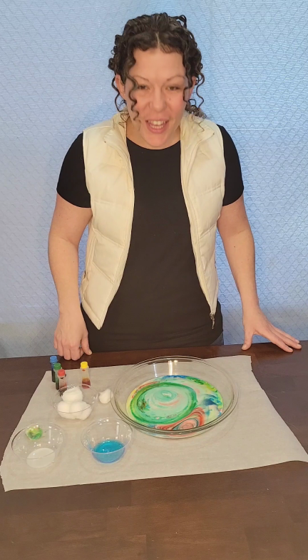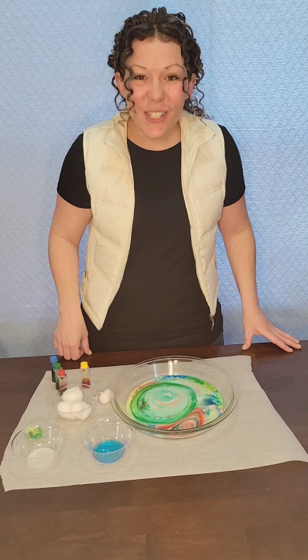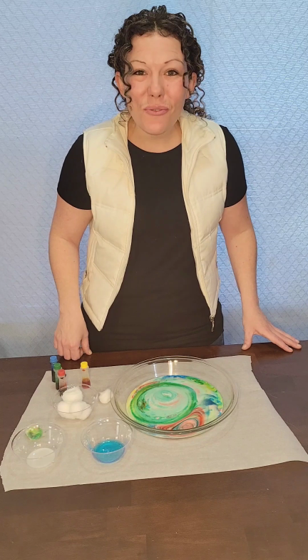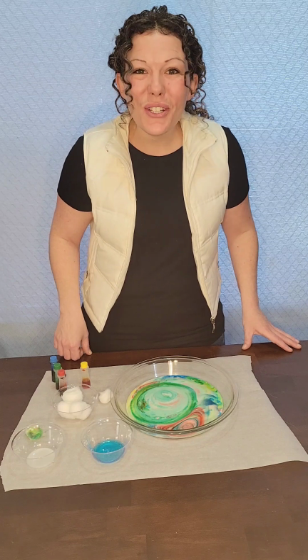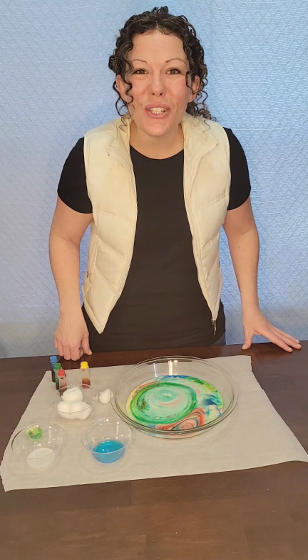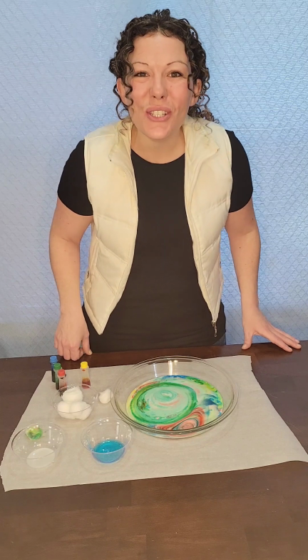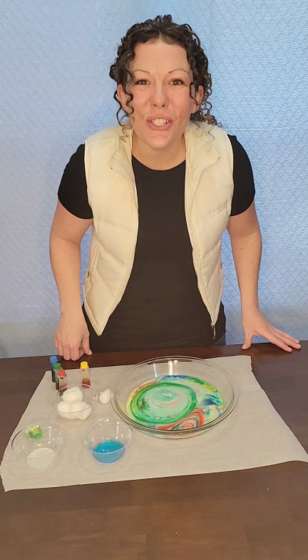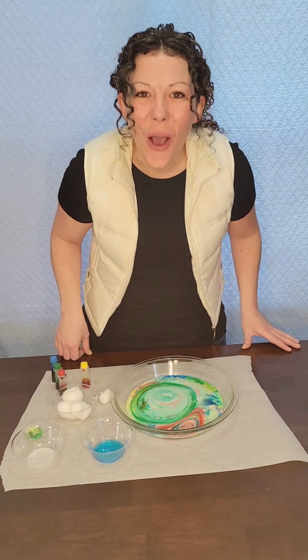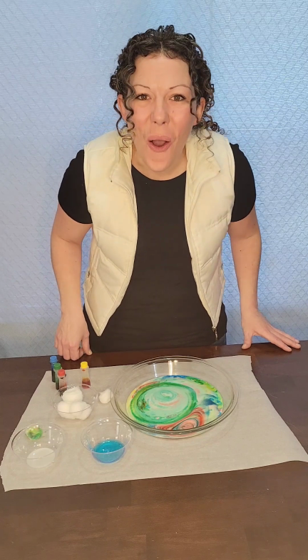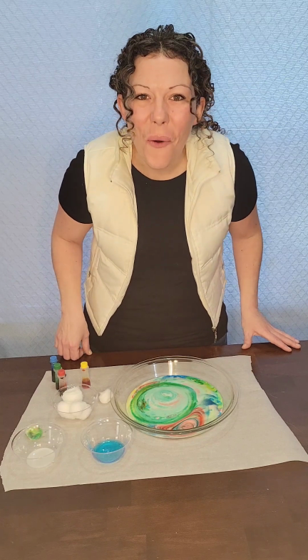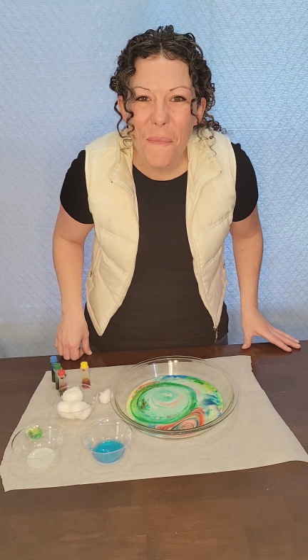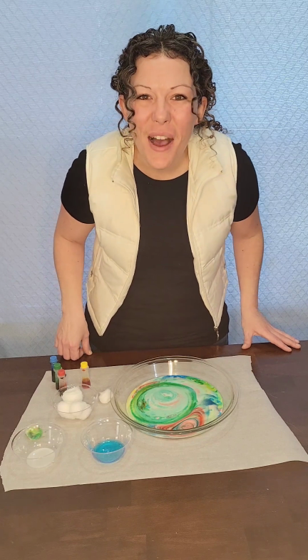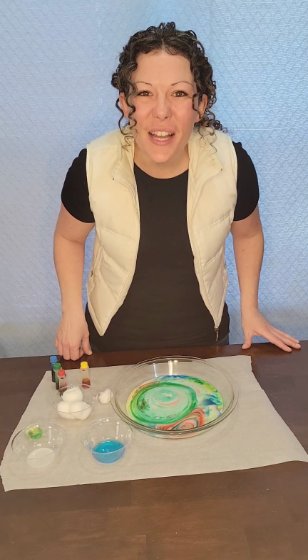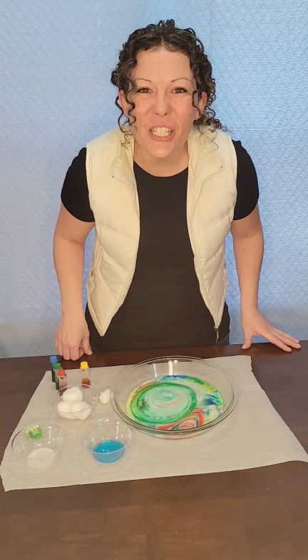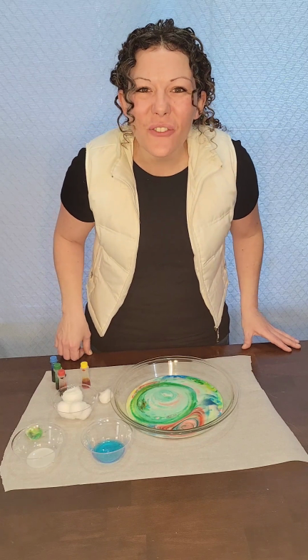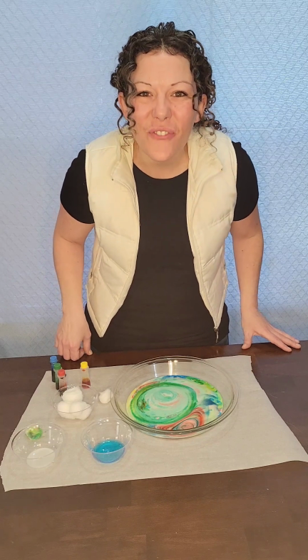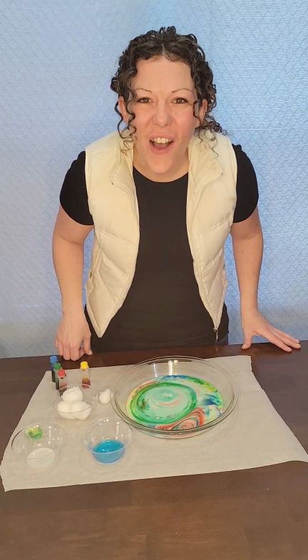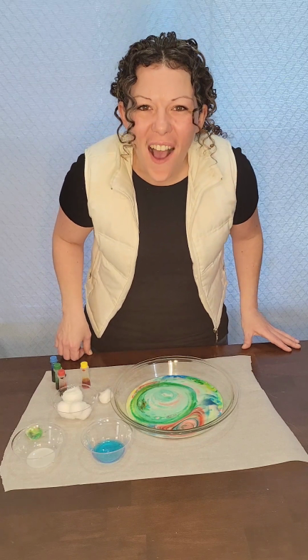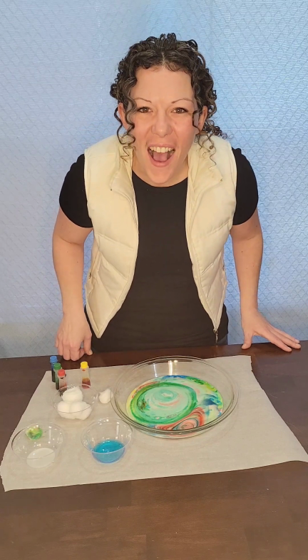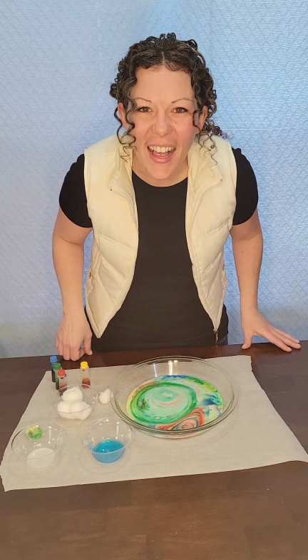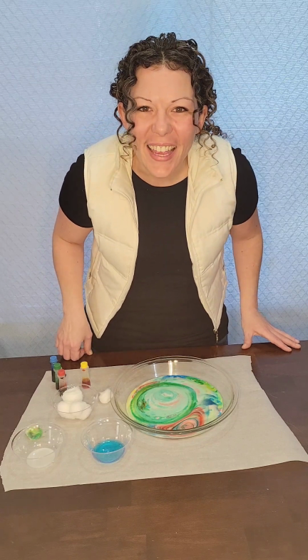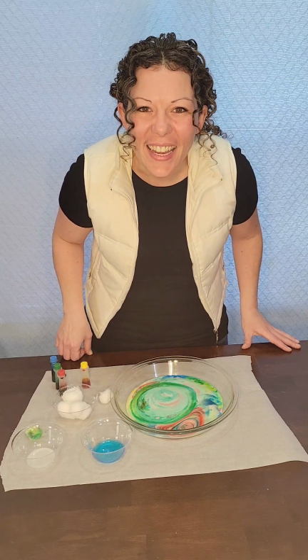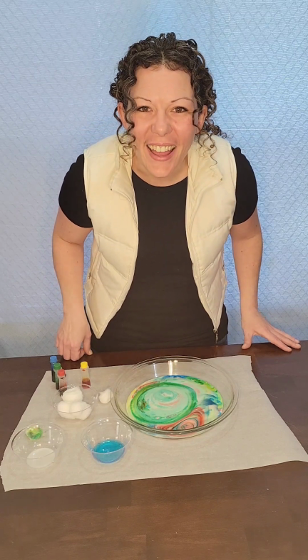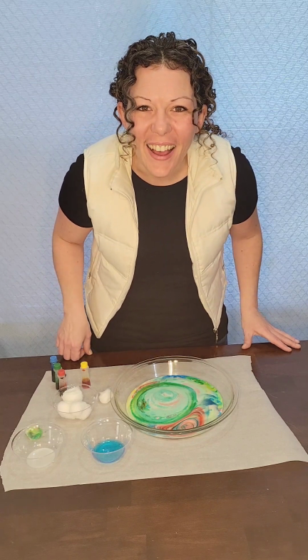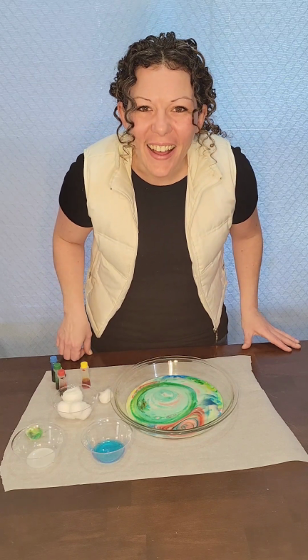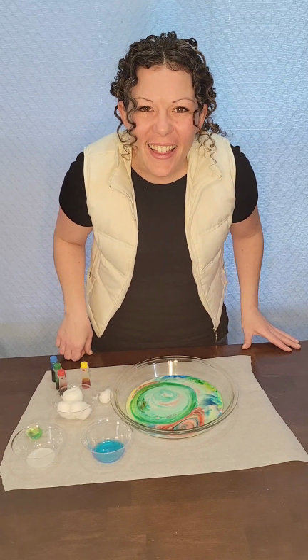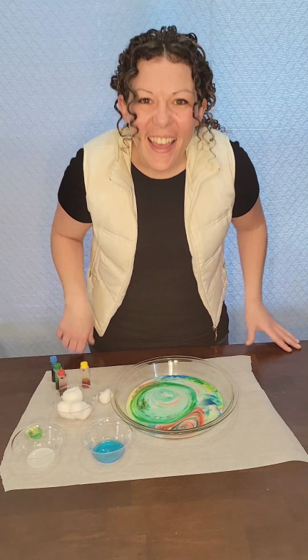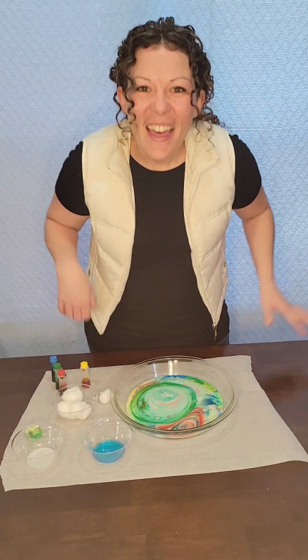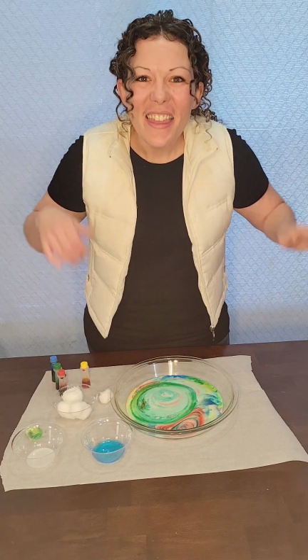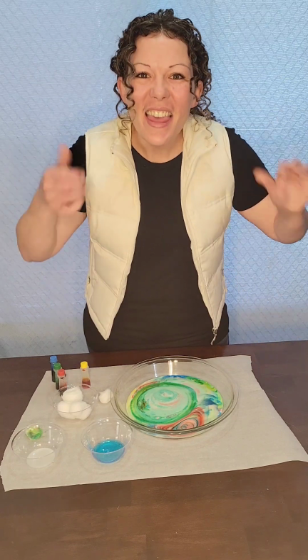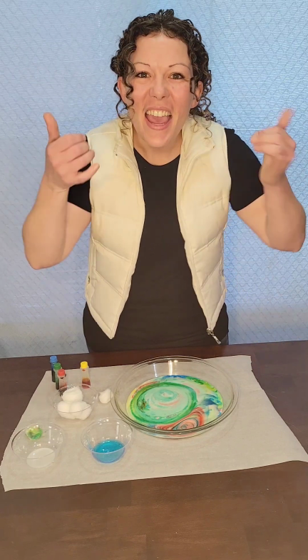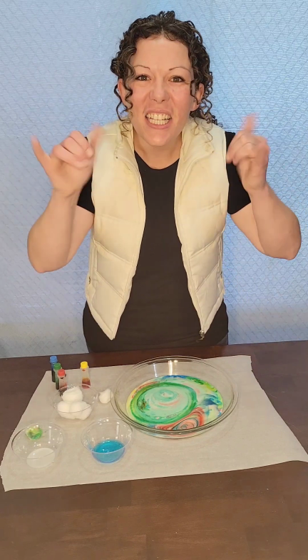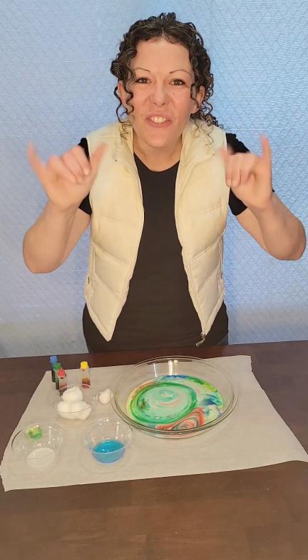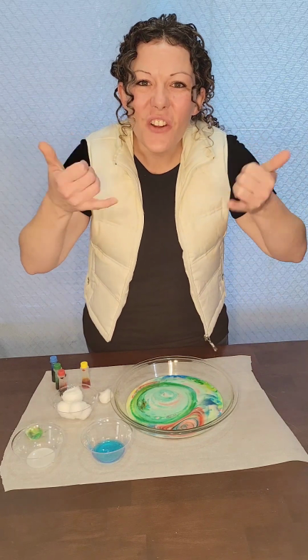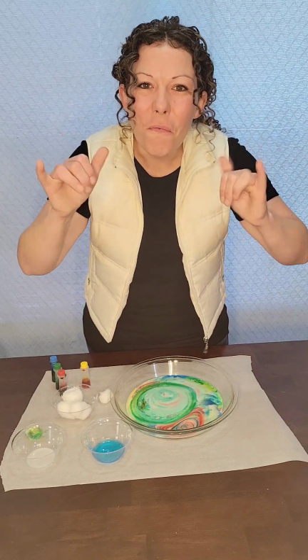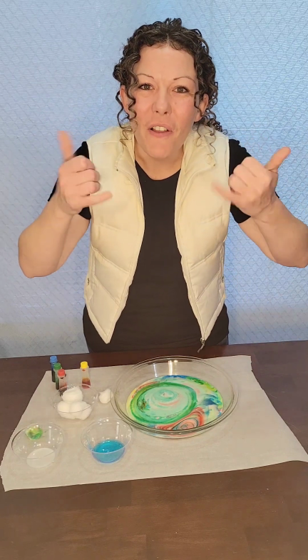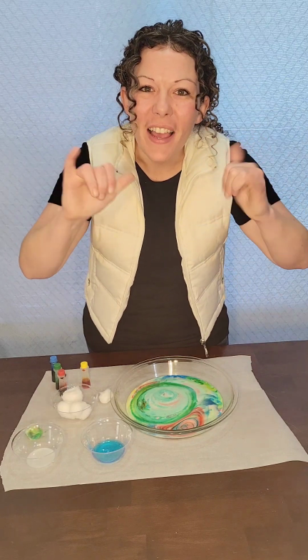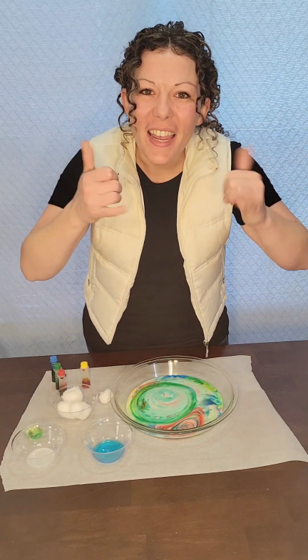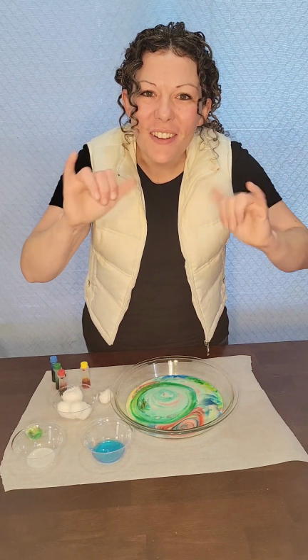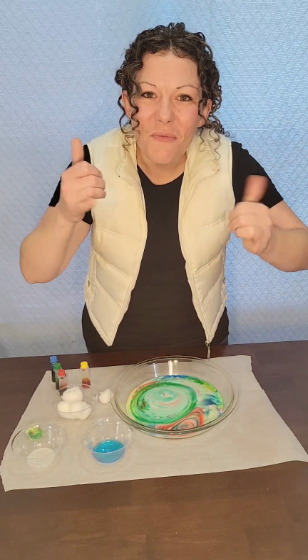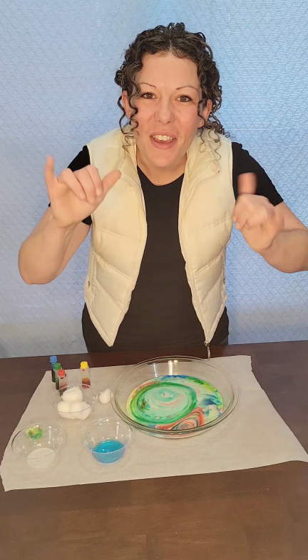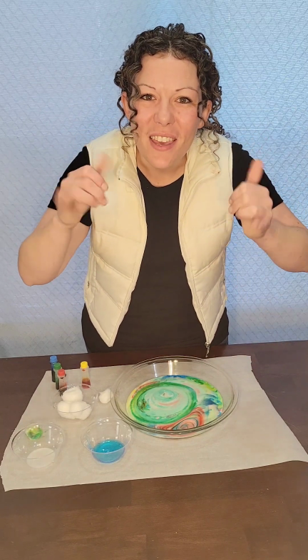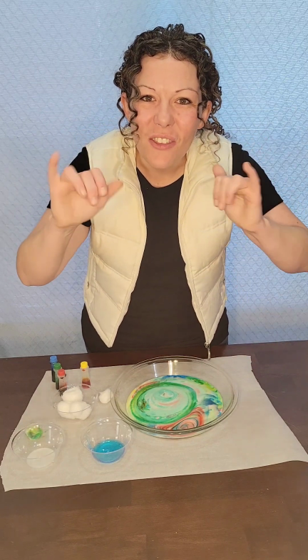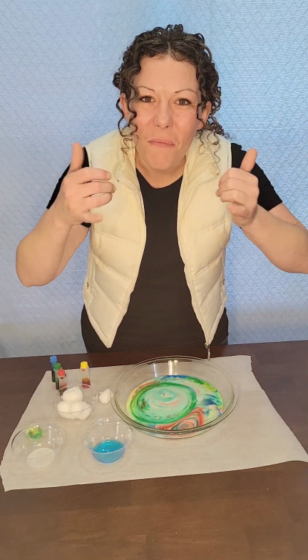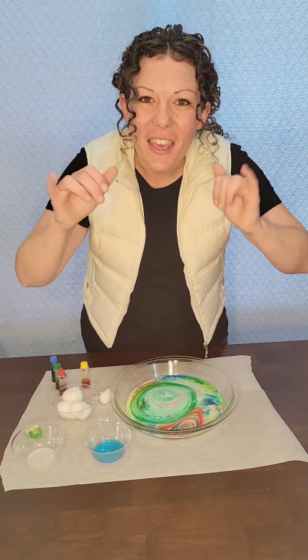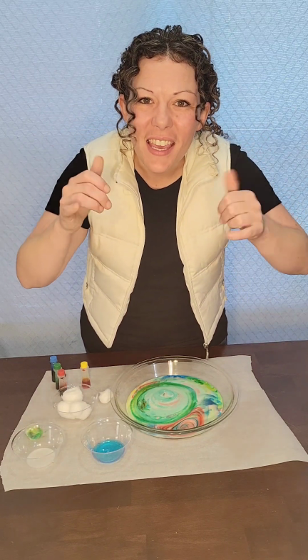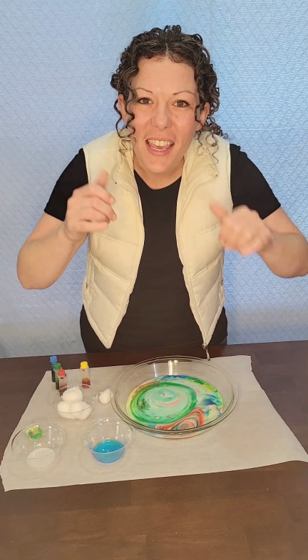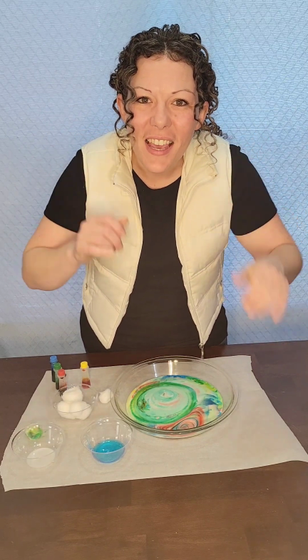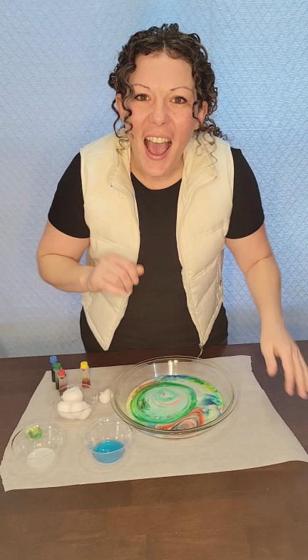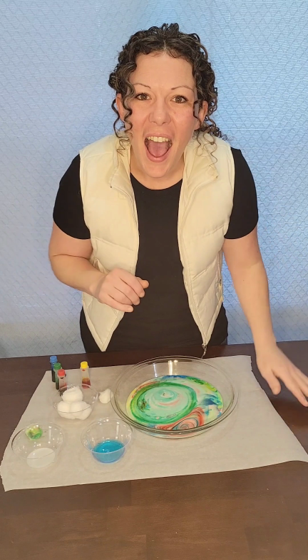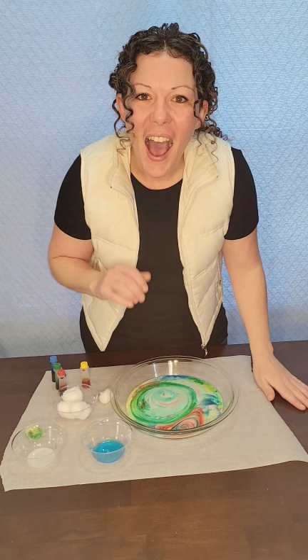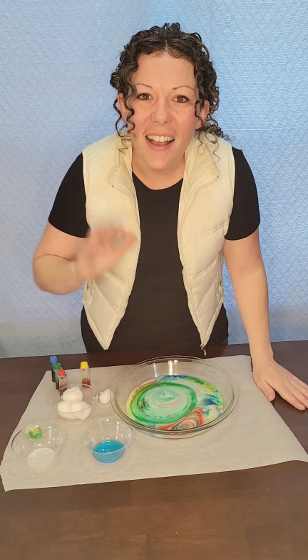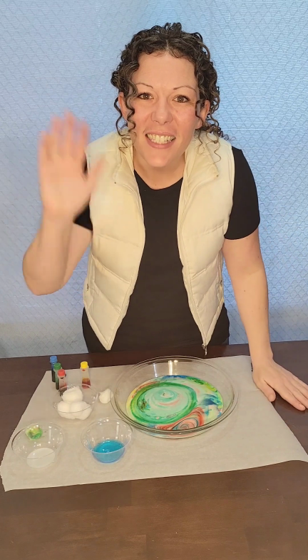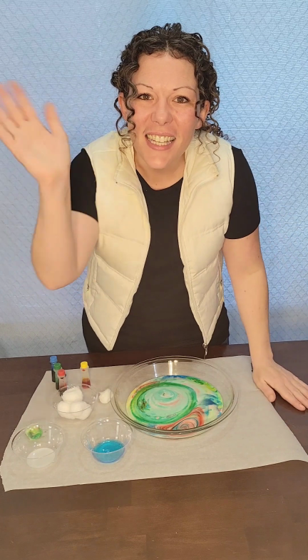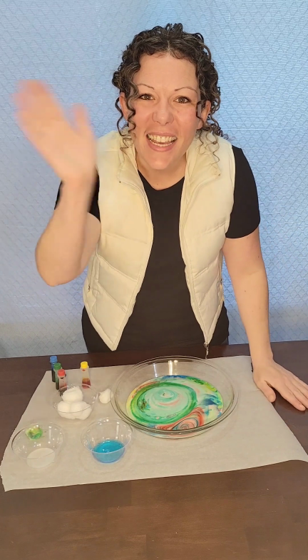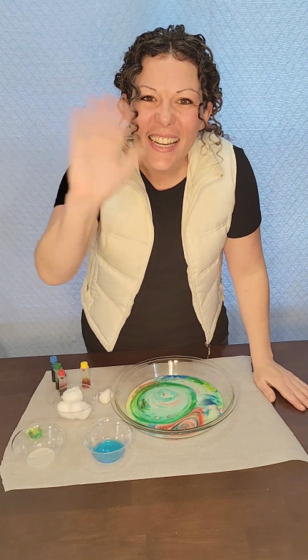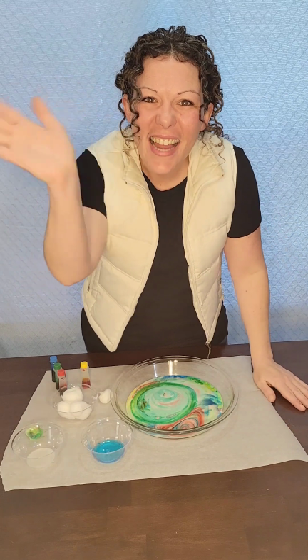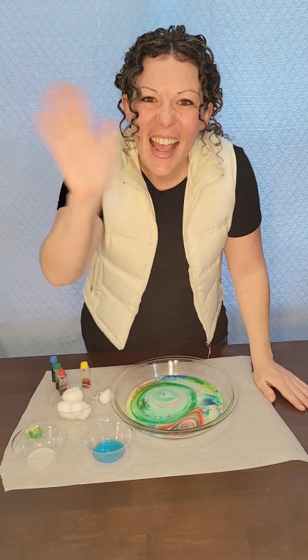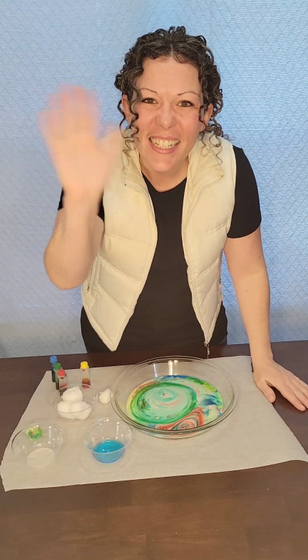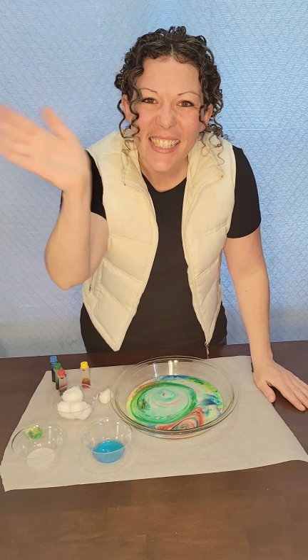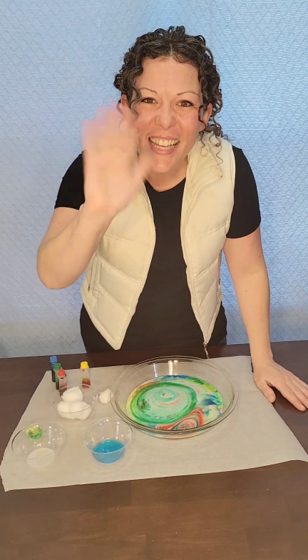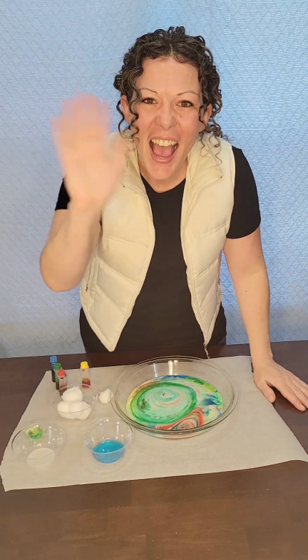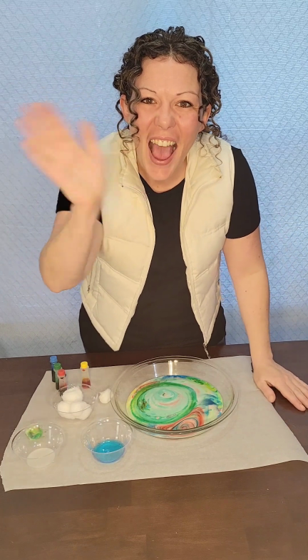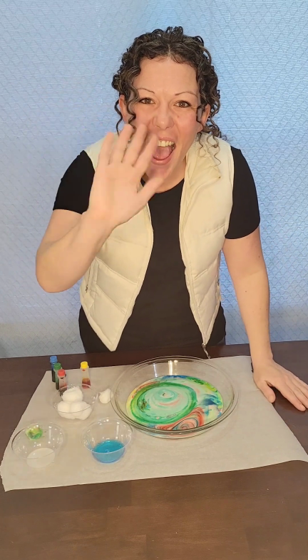This was so much fun! Thanks for playing with me! I'll see you next time! Bye!